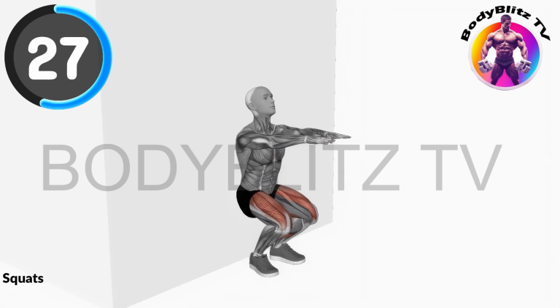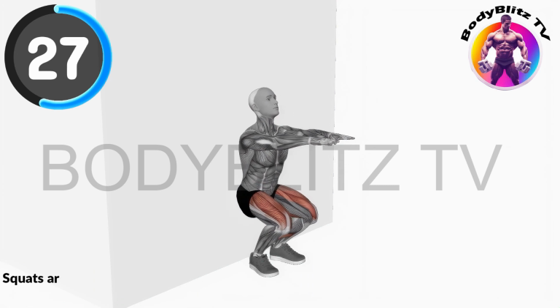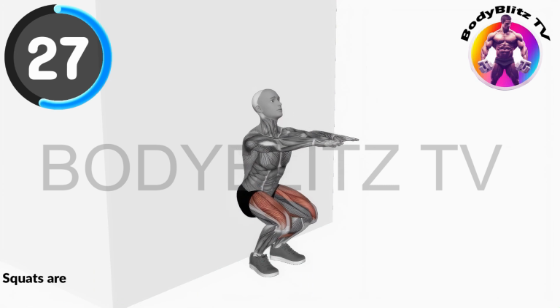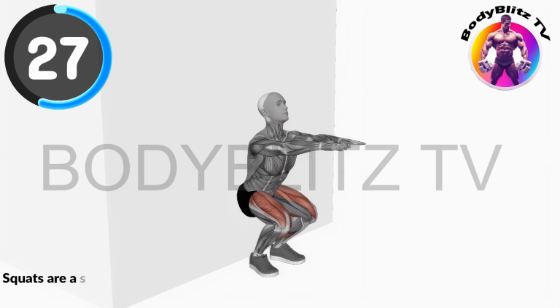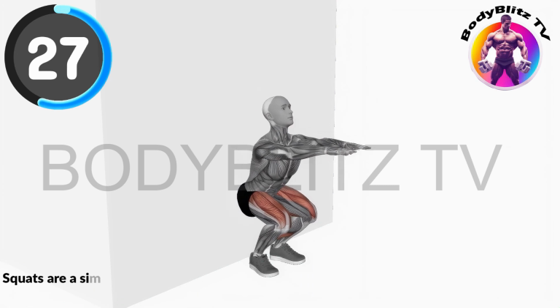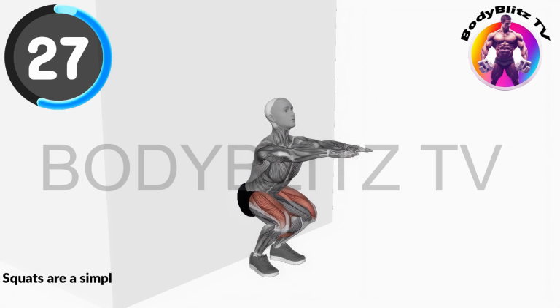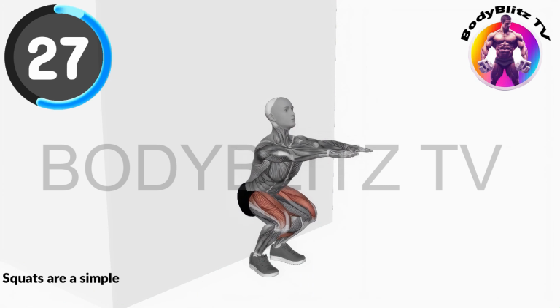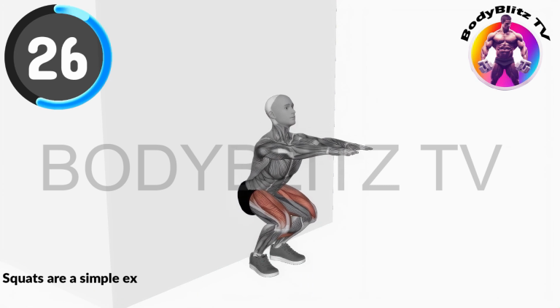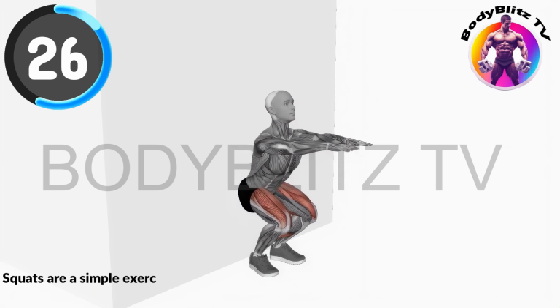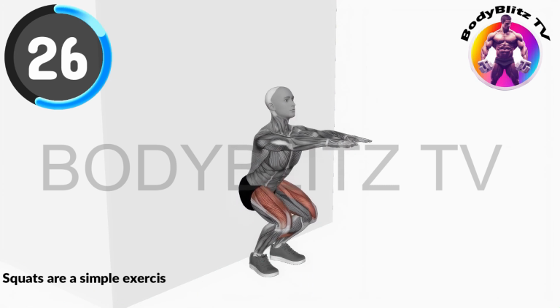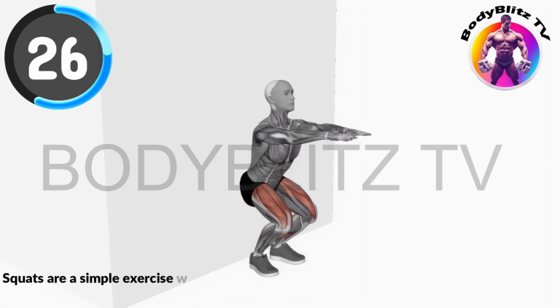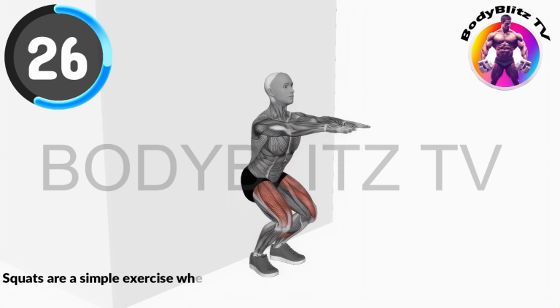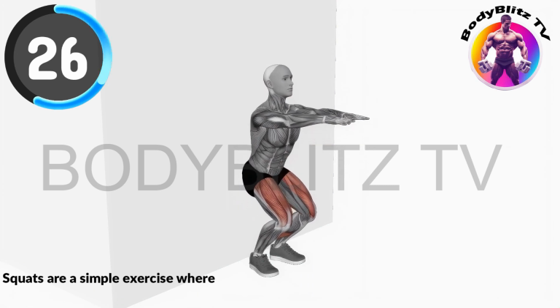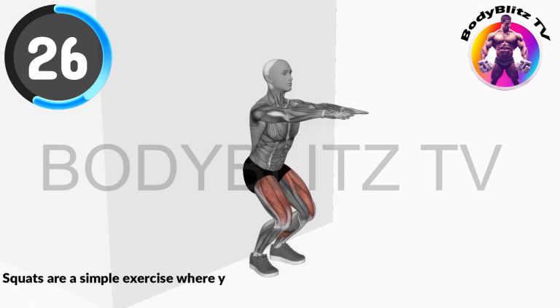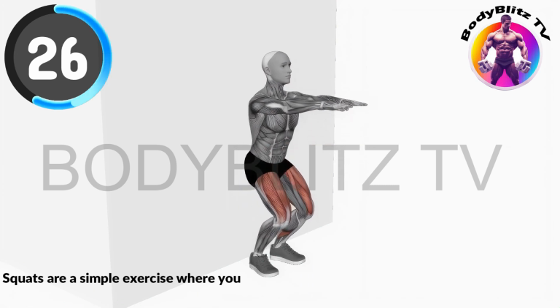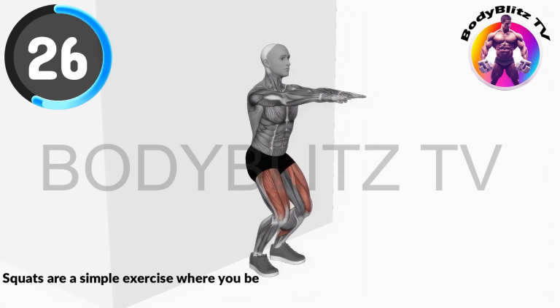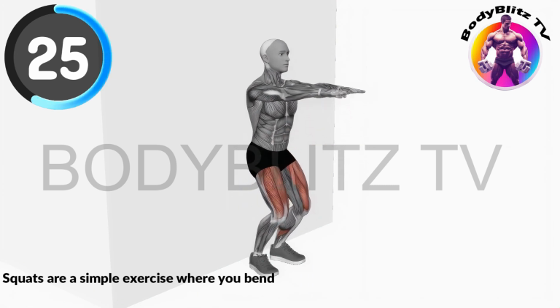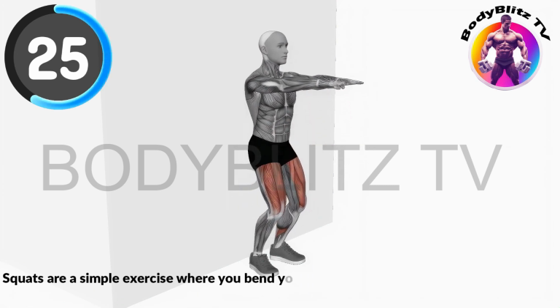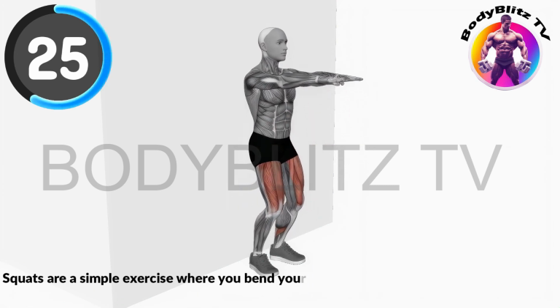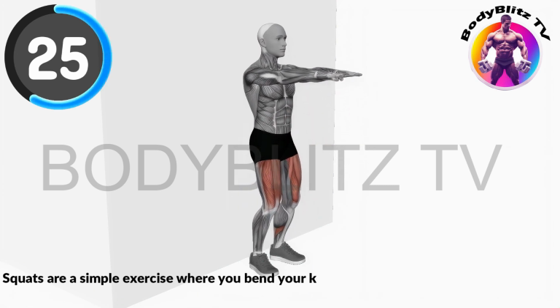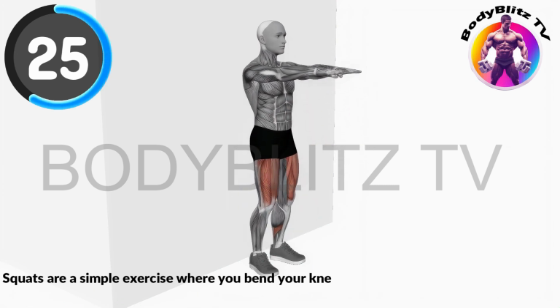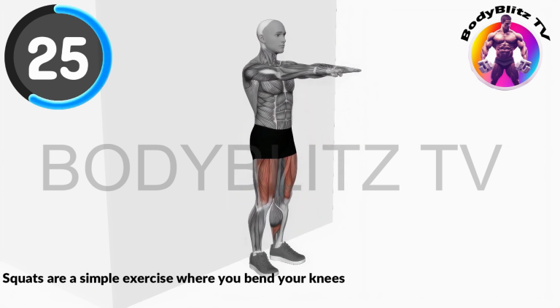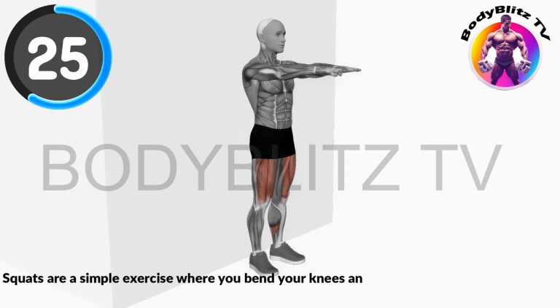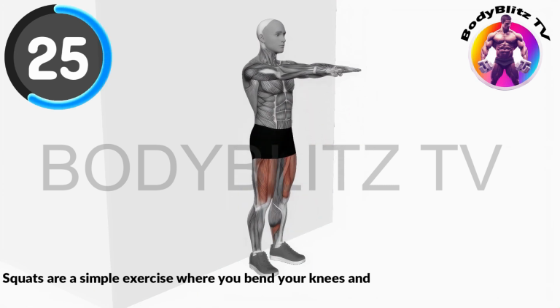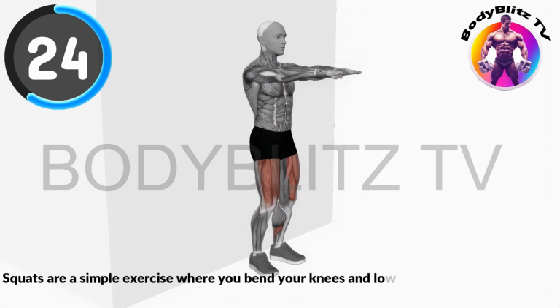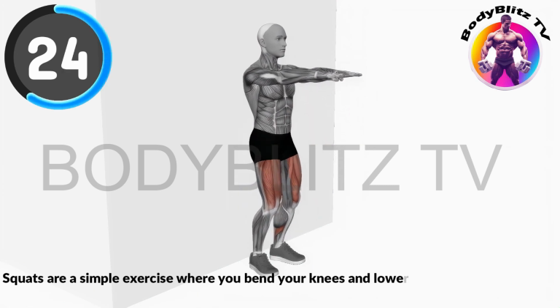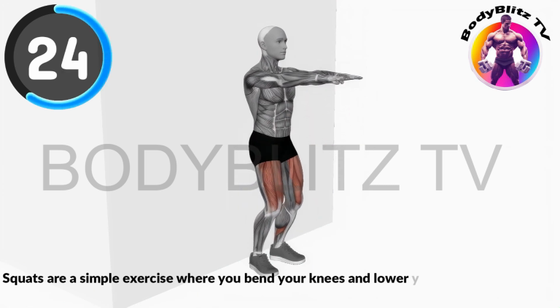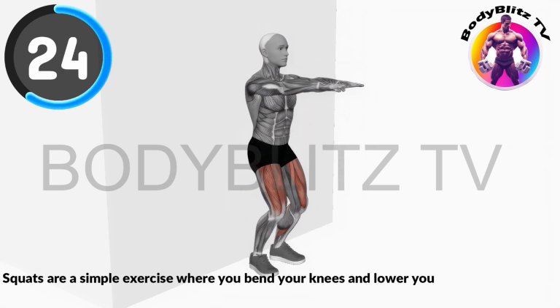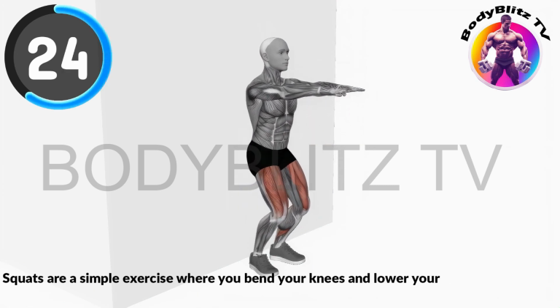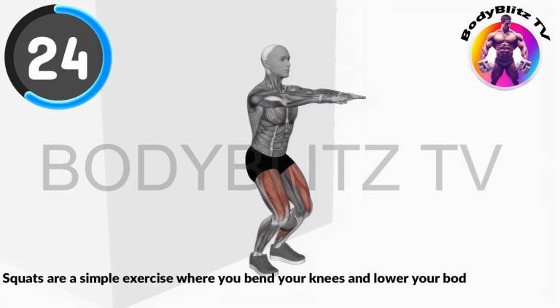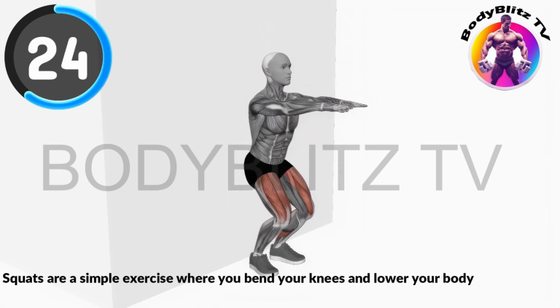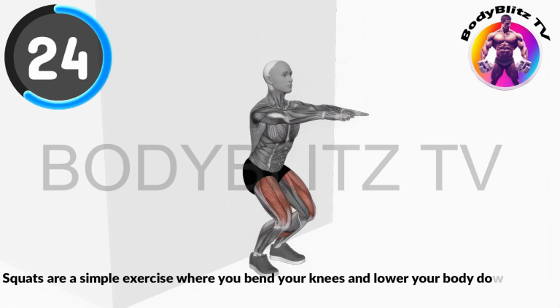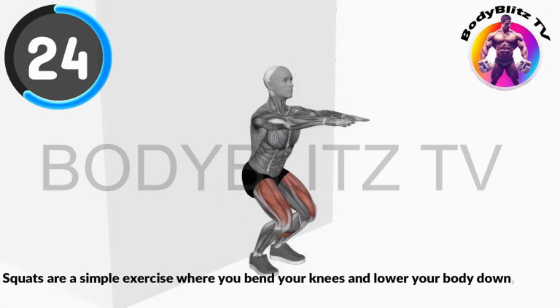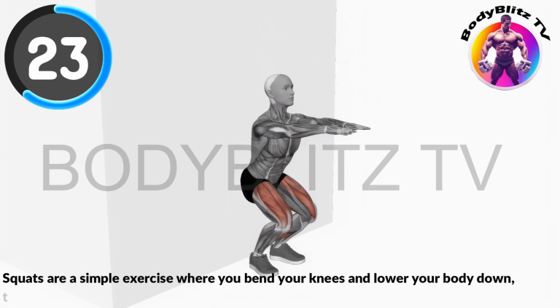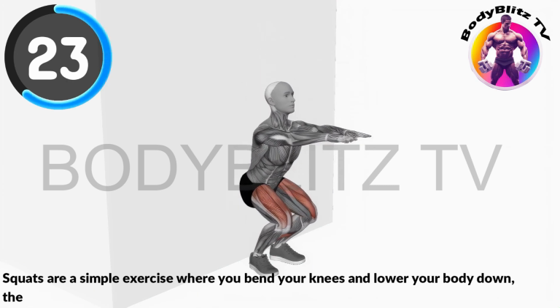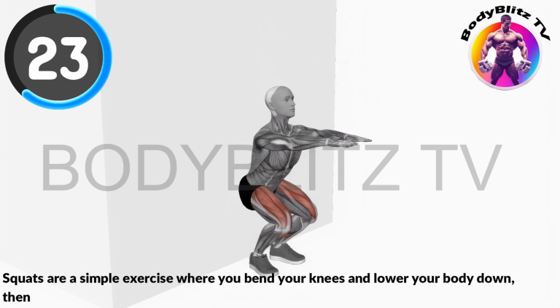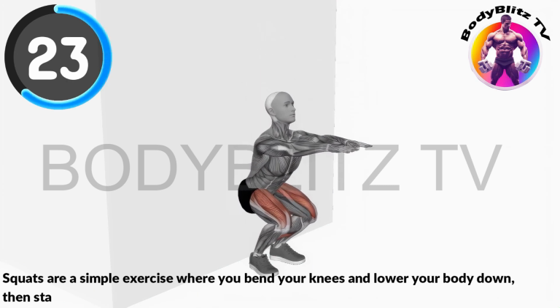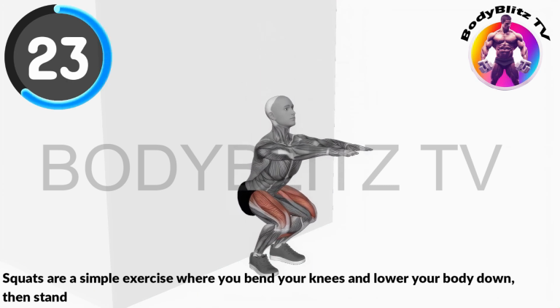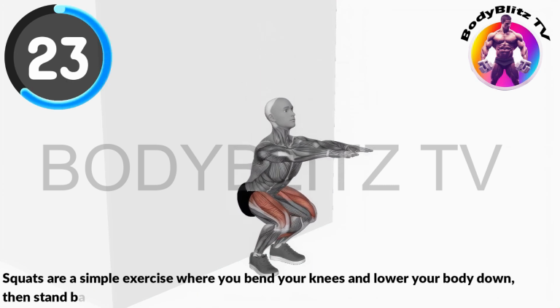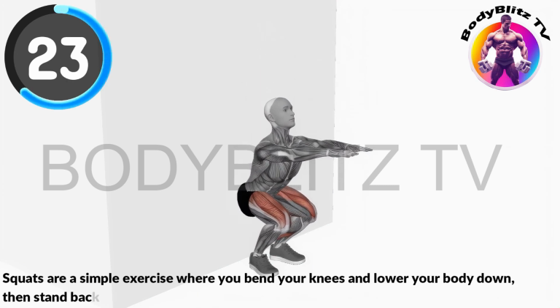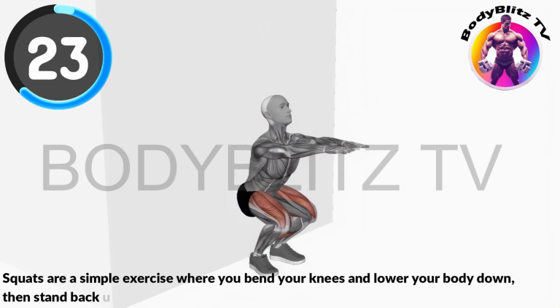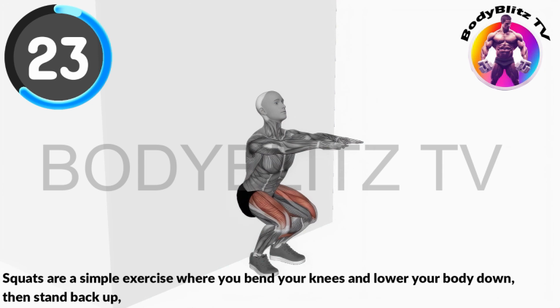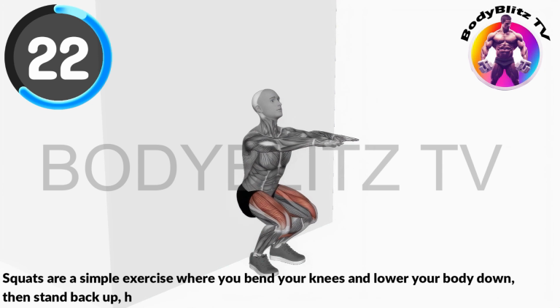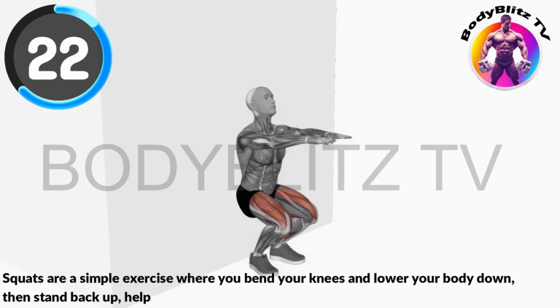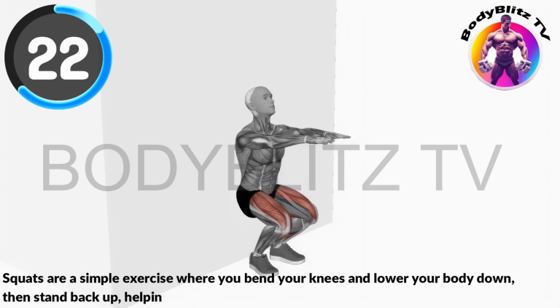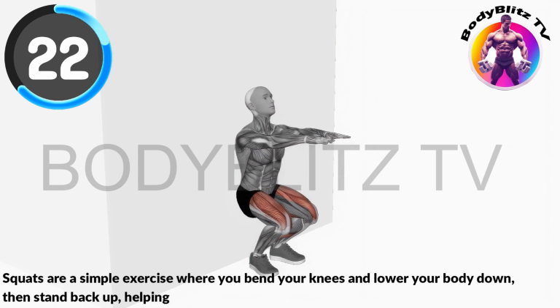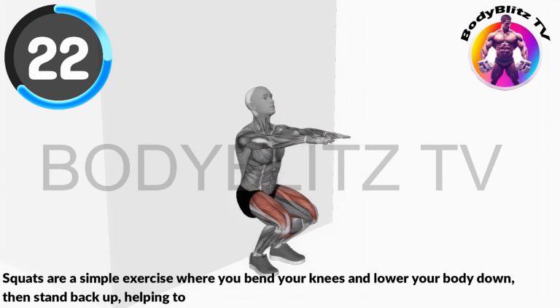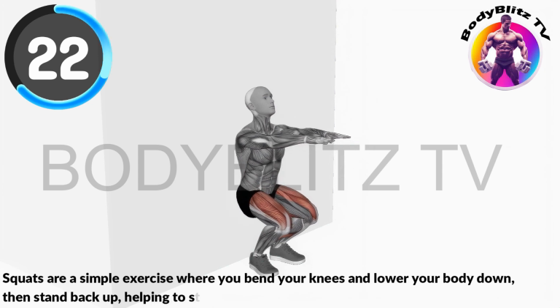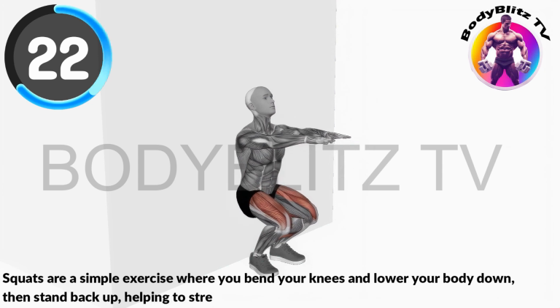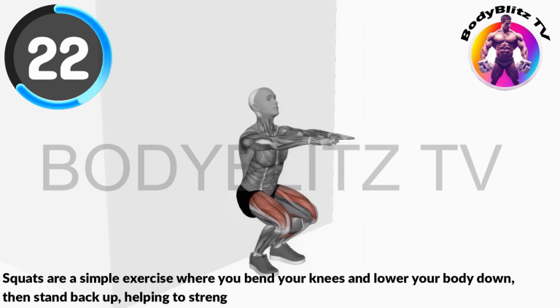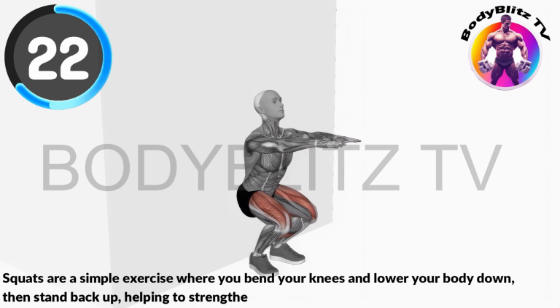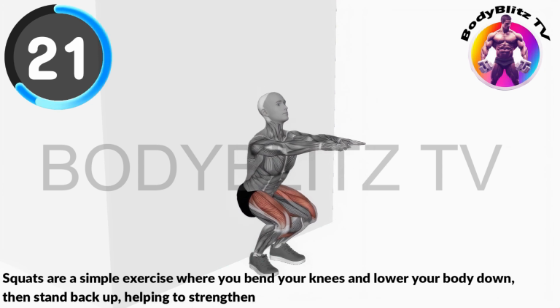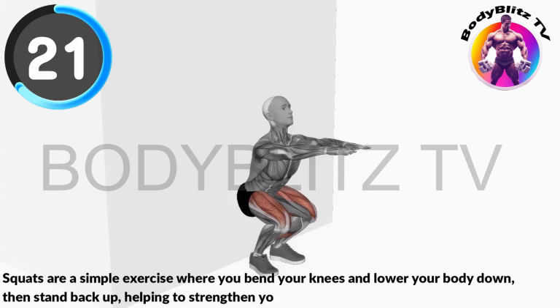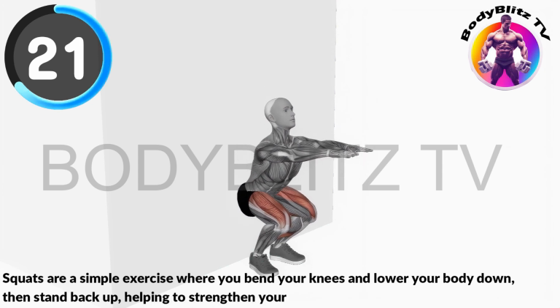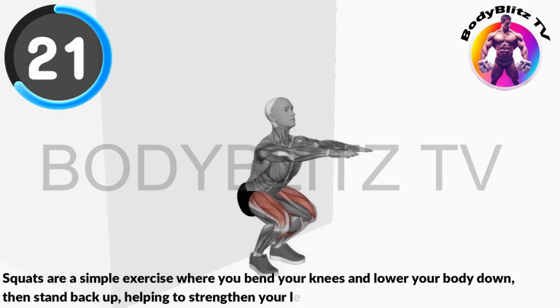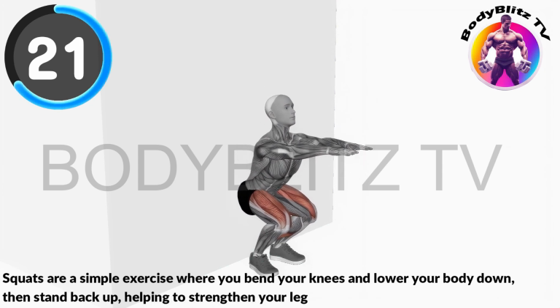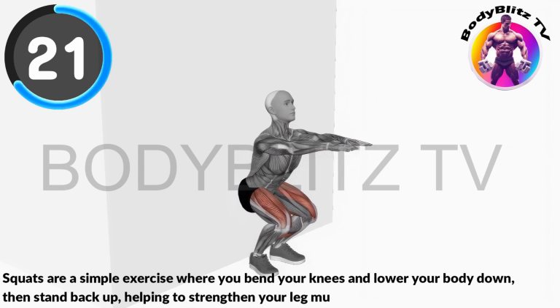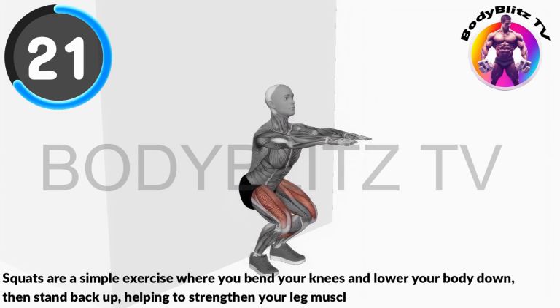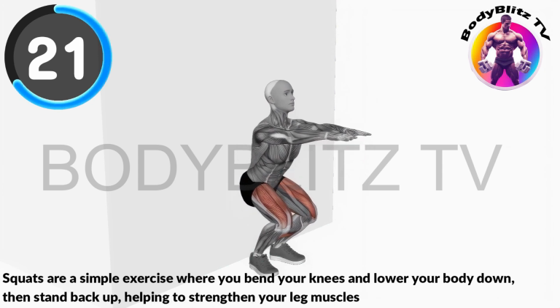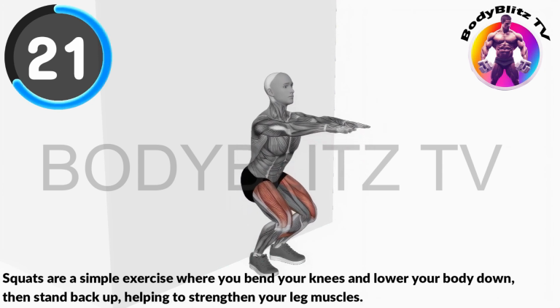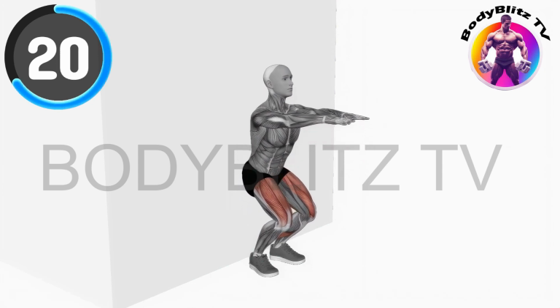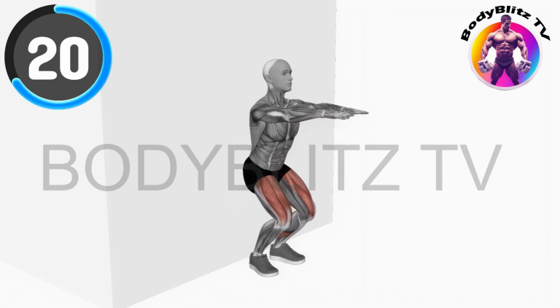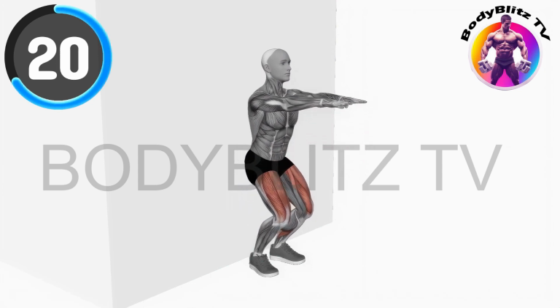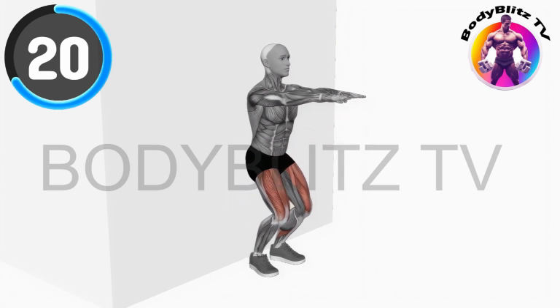Squats are a simple exercise where you bend your knees and lower your body down, then stand back up, helping to strengthen your leg muscles.